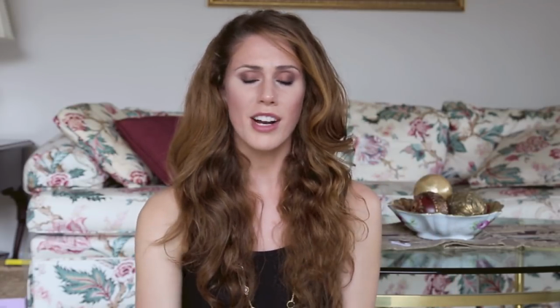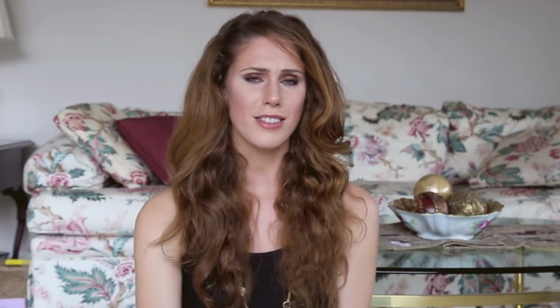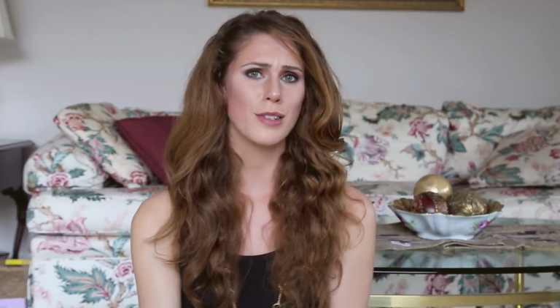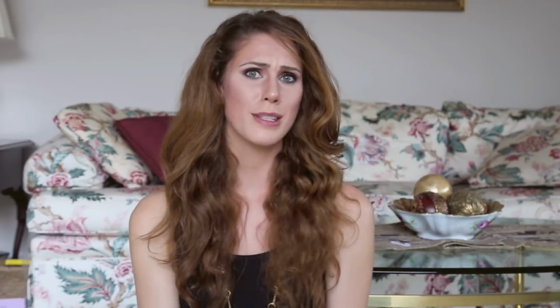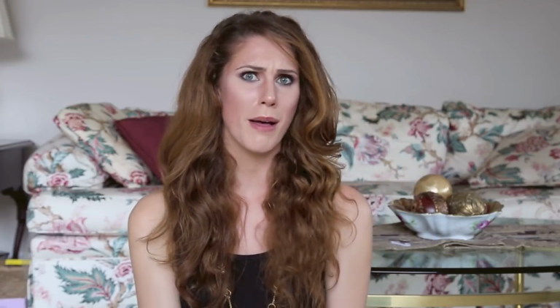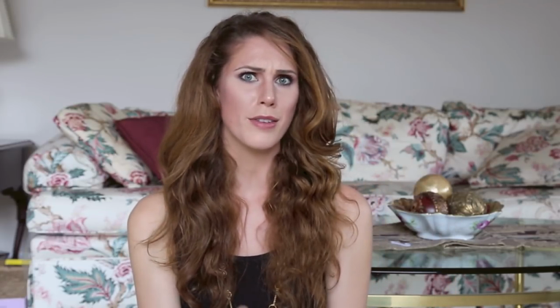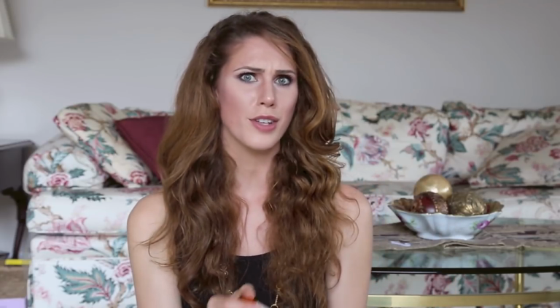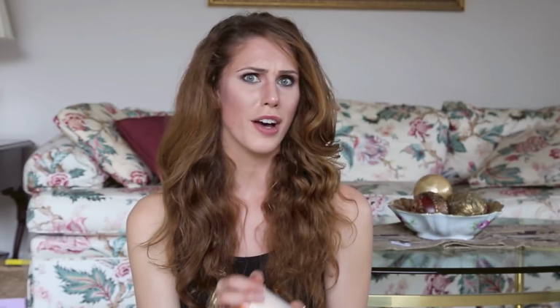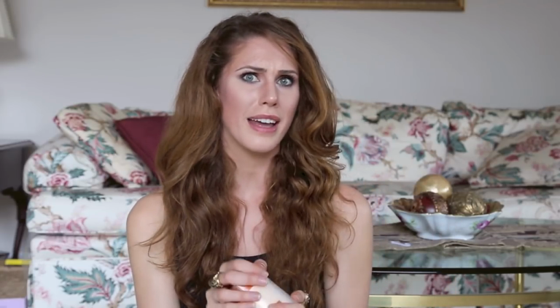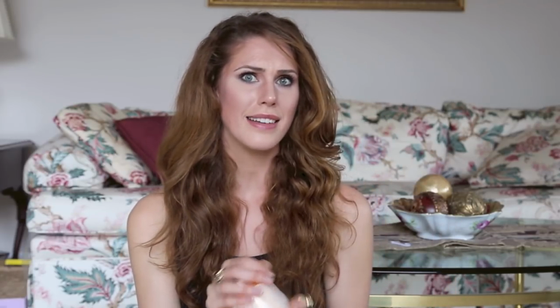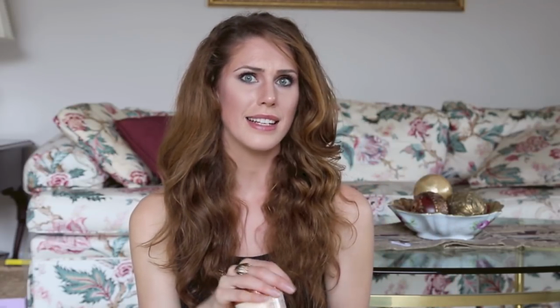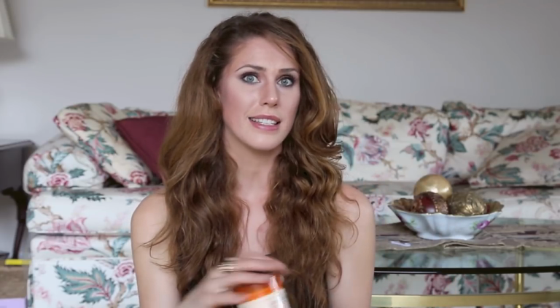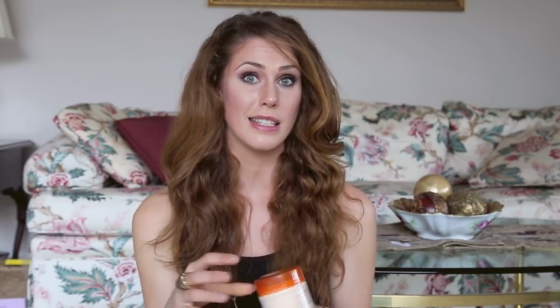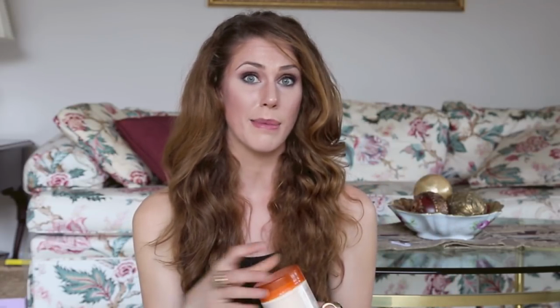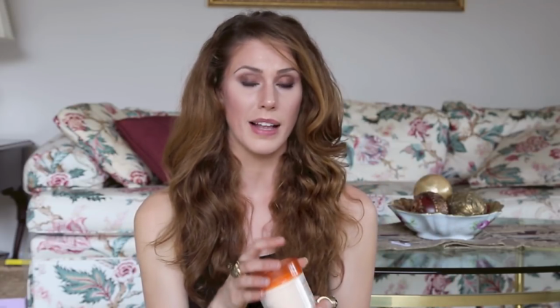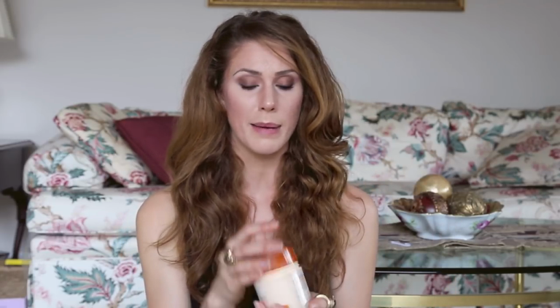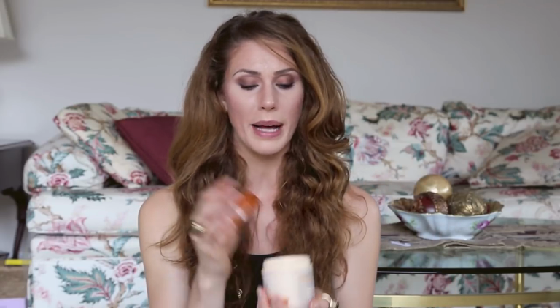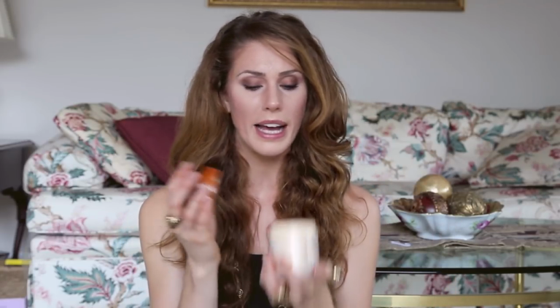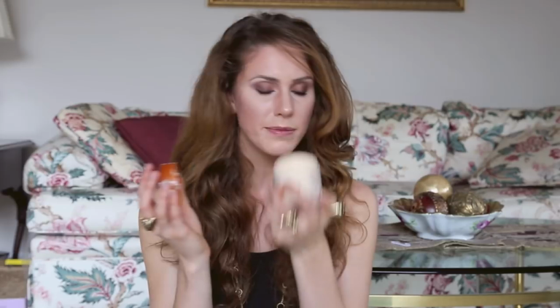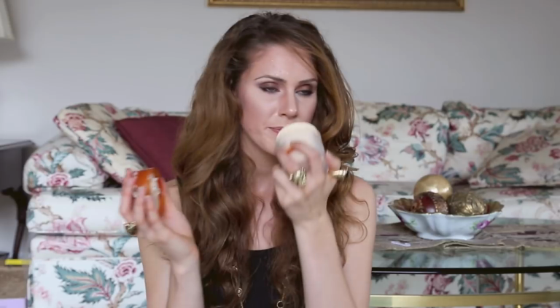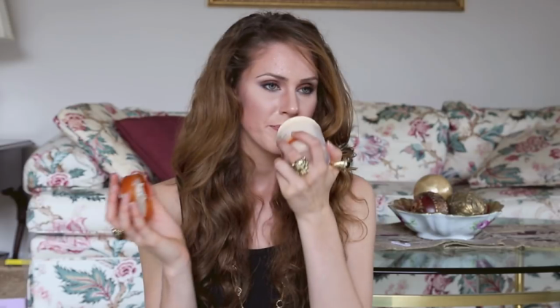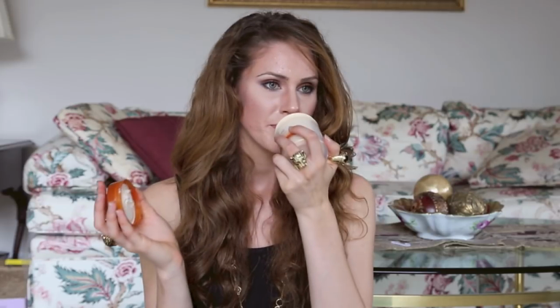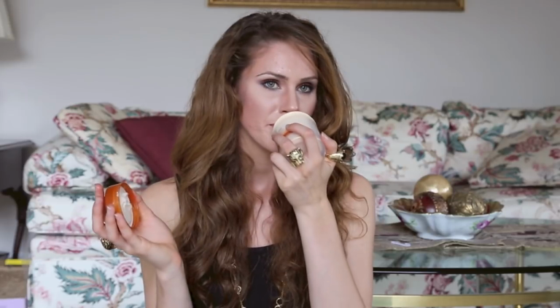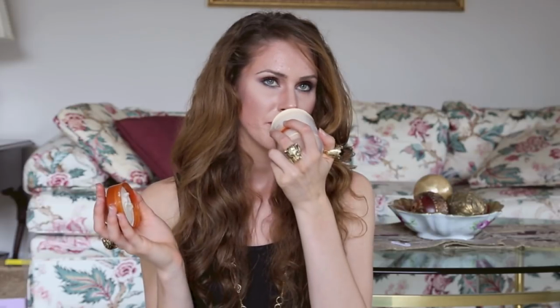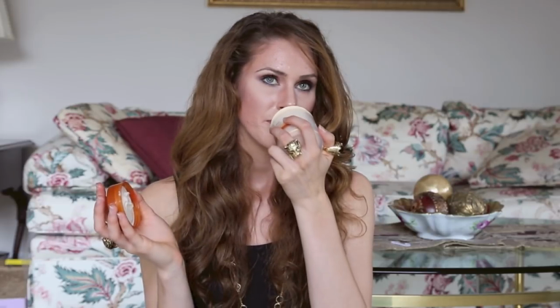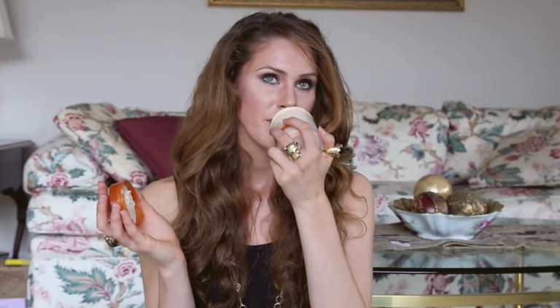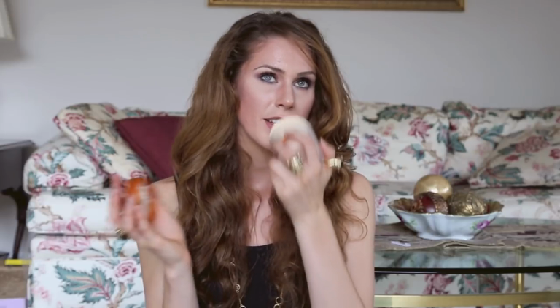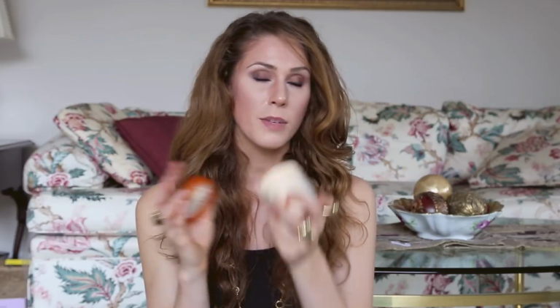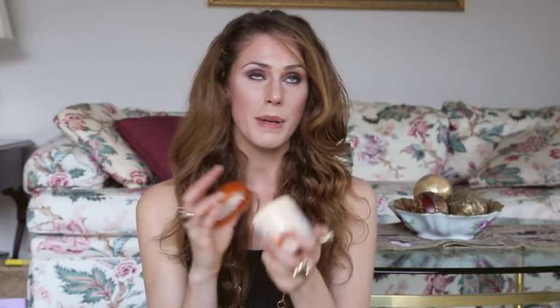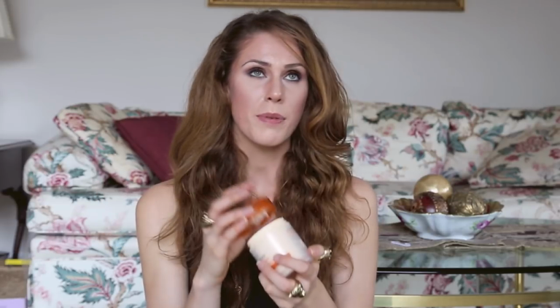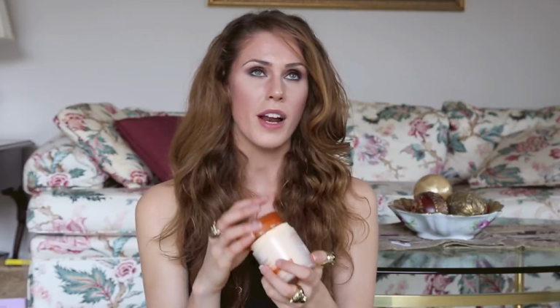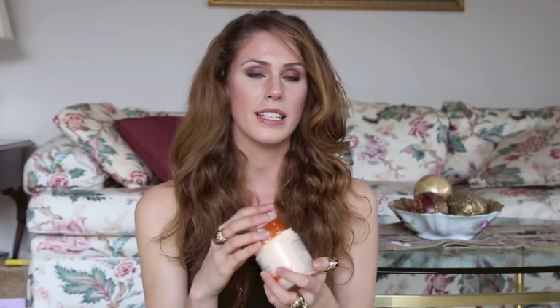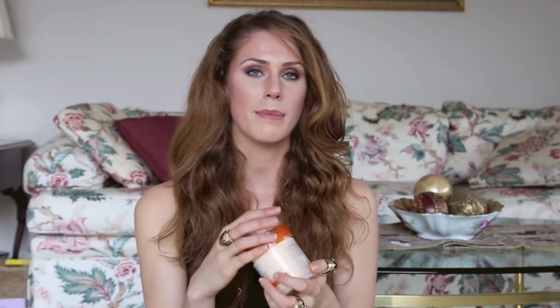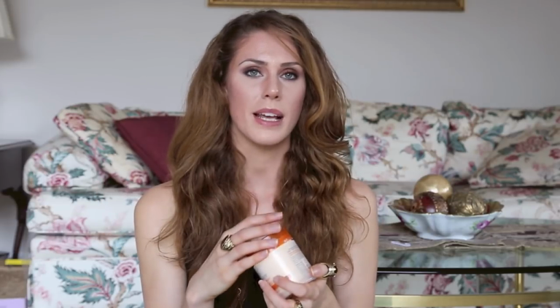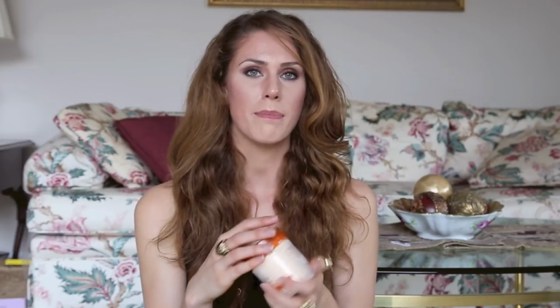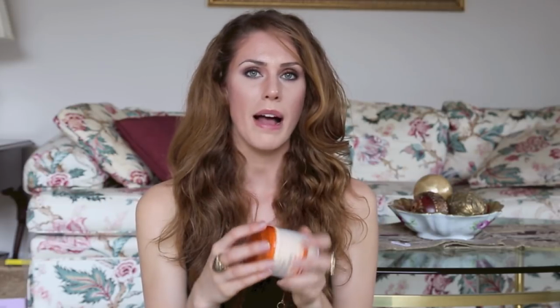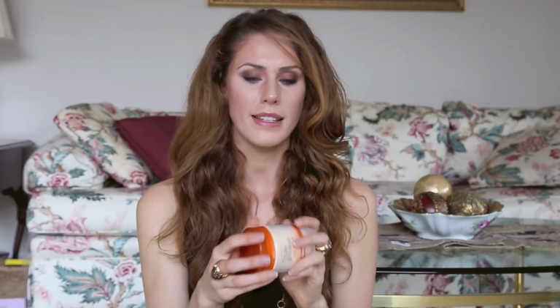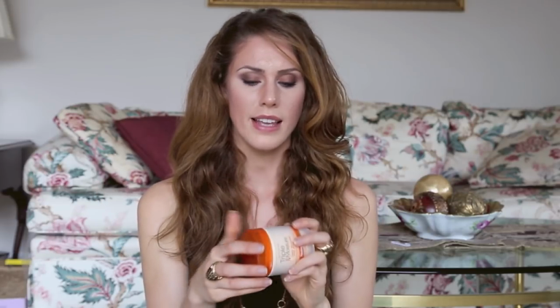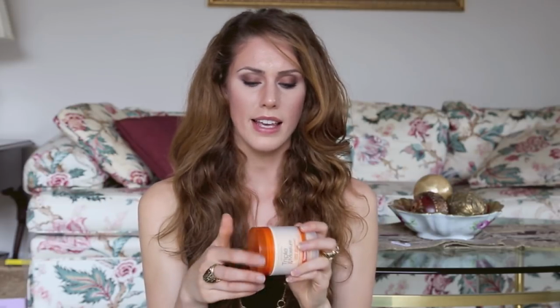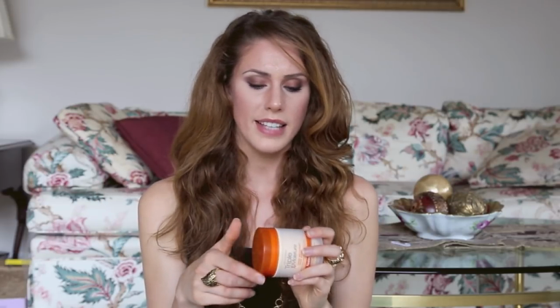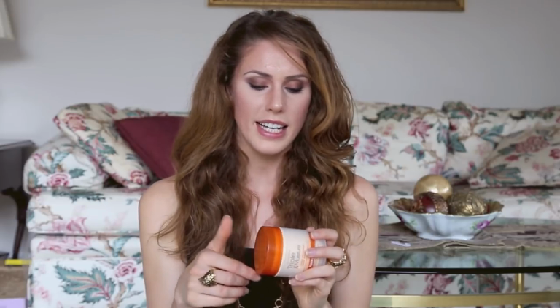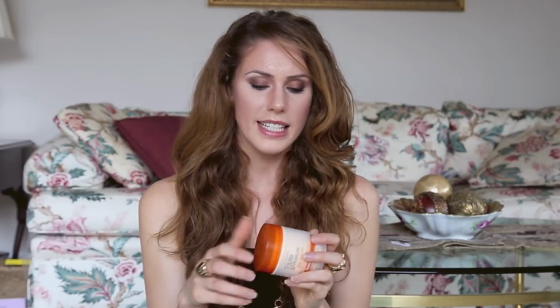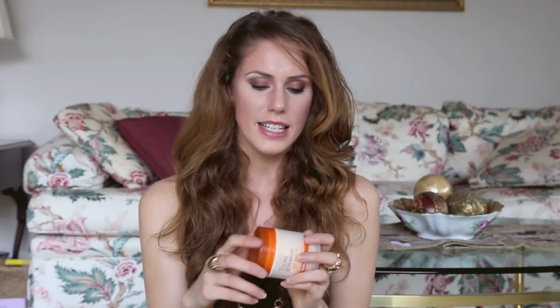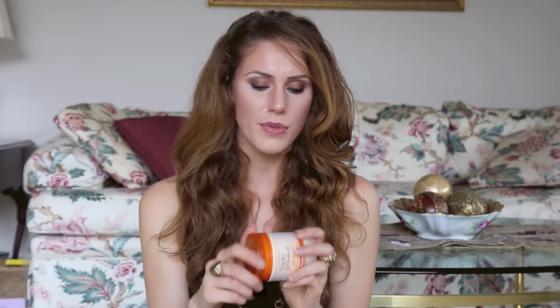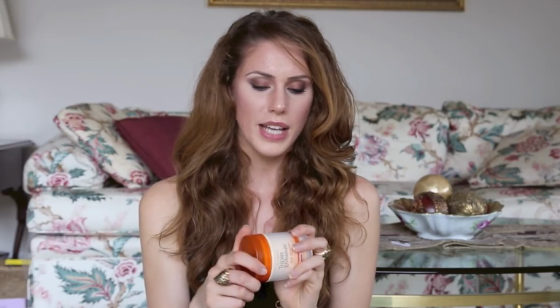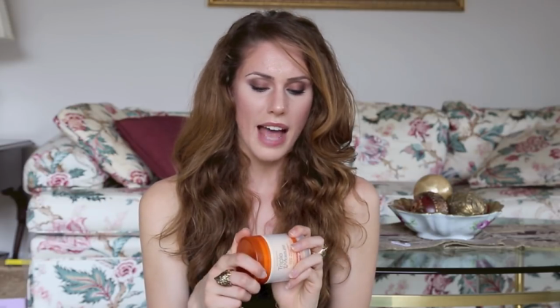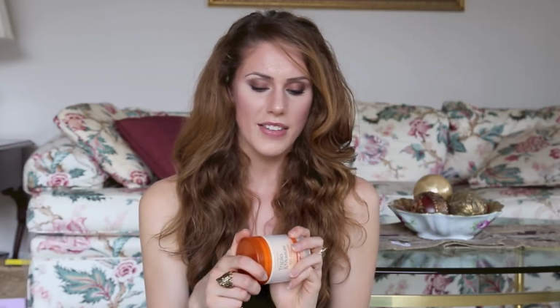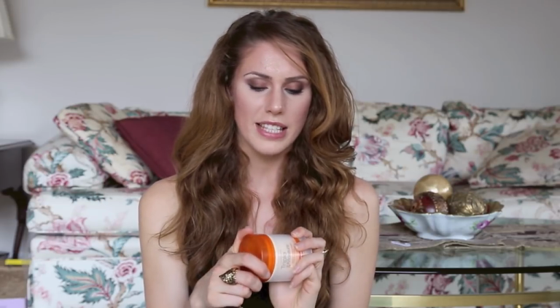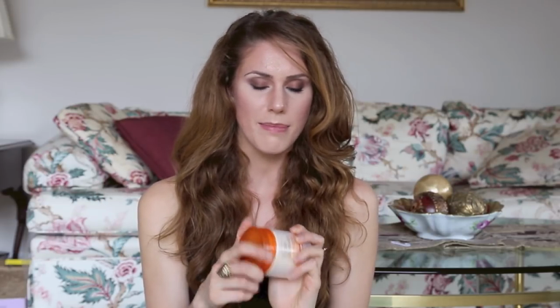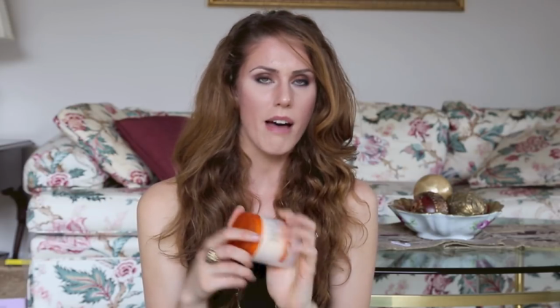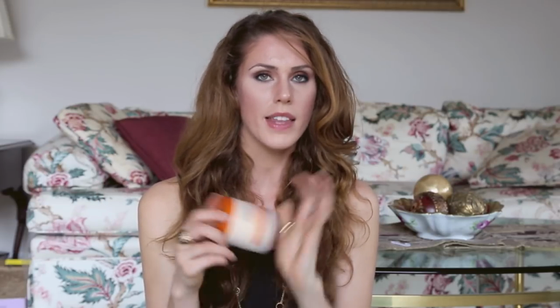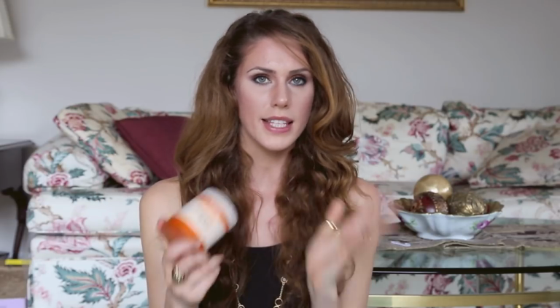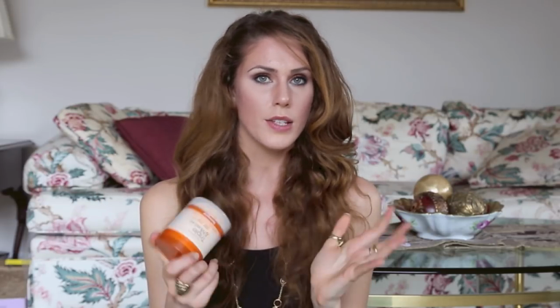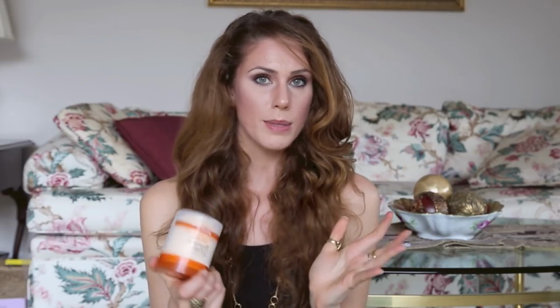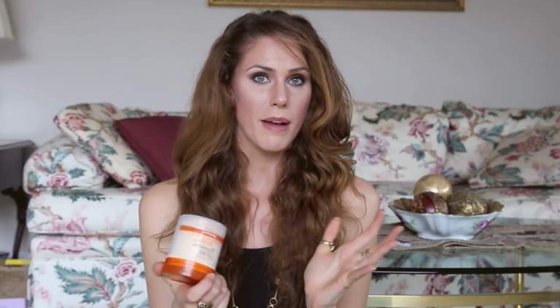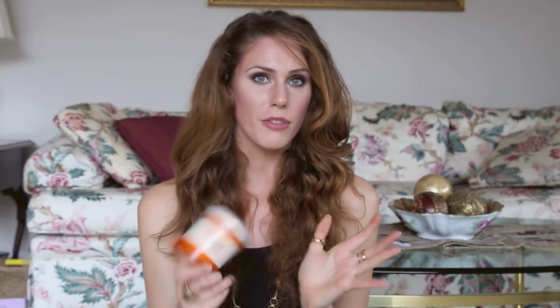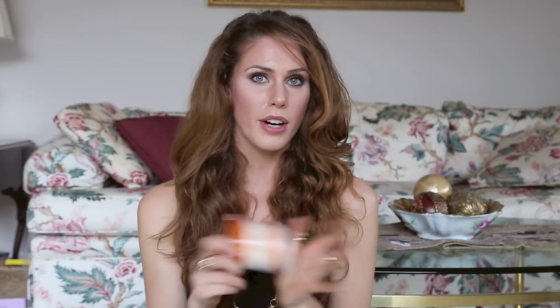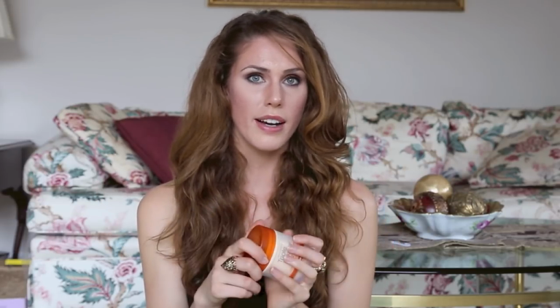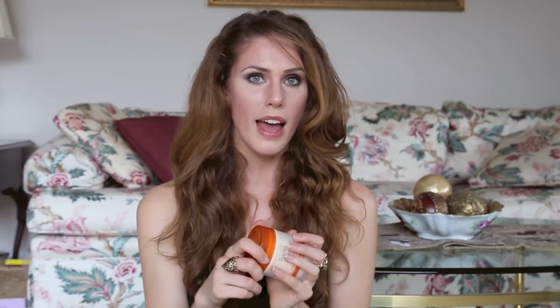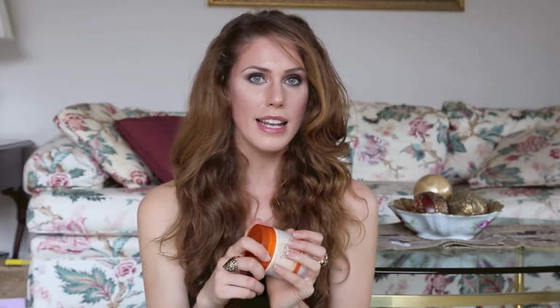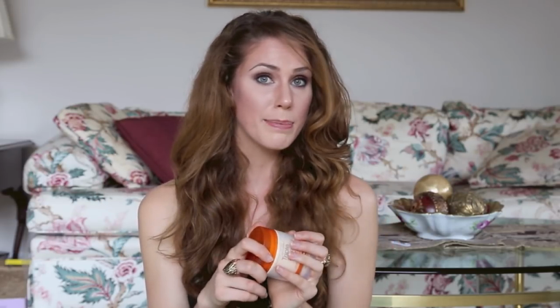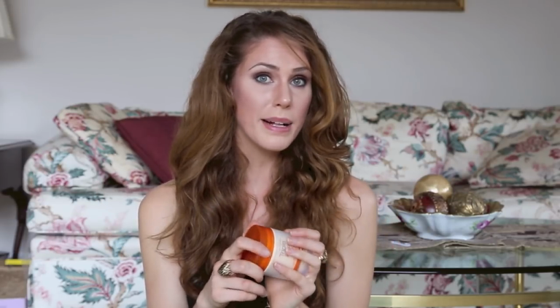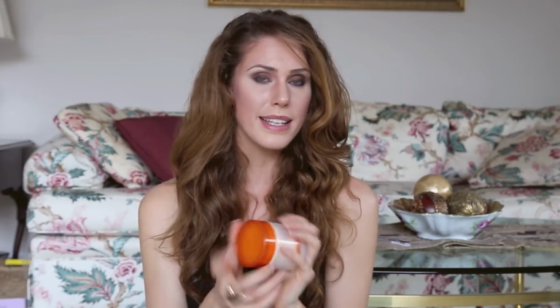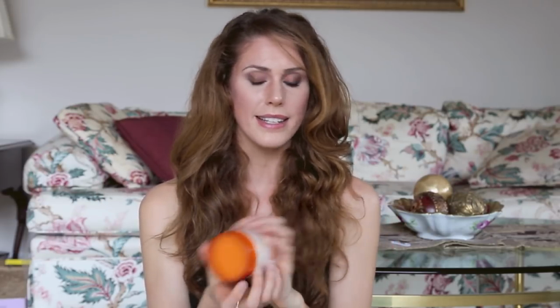It also smells good. It doesn't smell like a butt. So many products smell like butts. This one doesn't really have a strong smell unless you look for it, and it's pleasant.